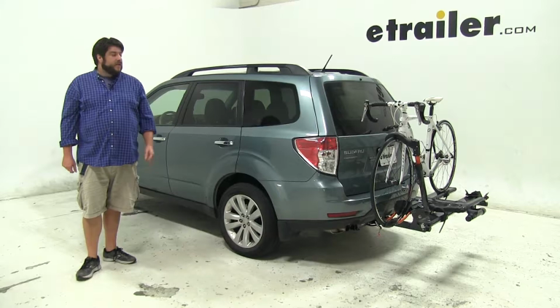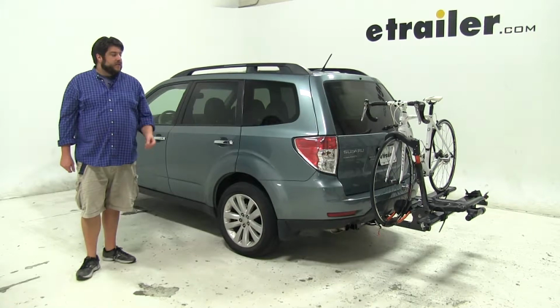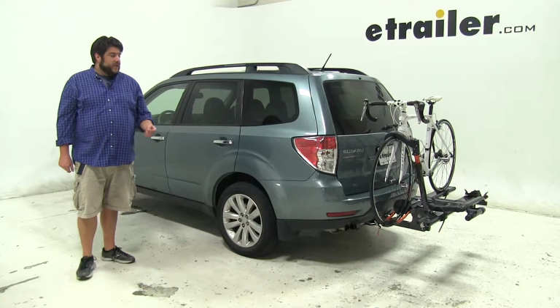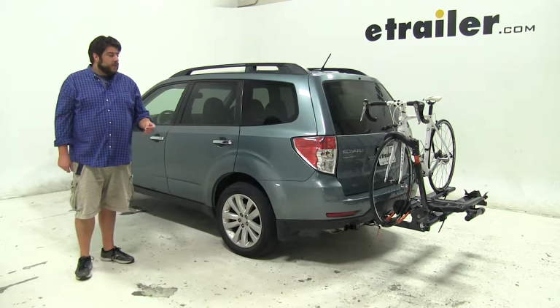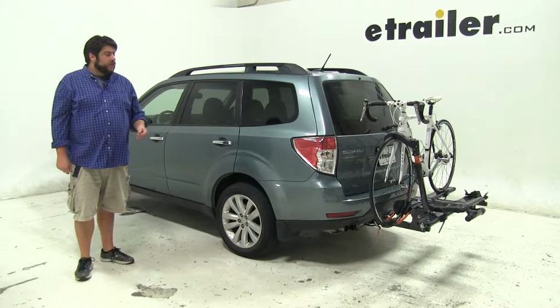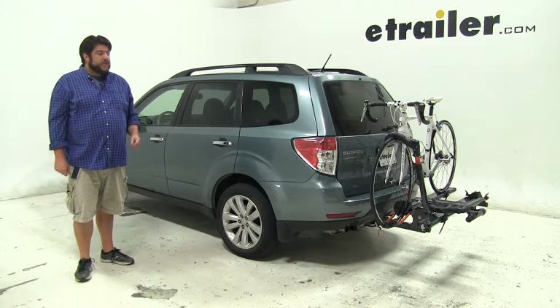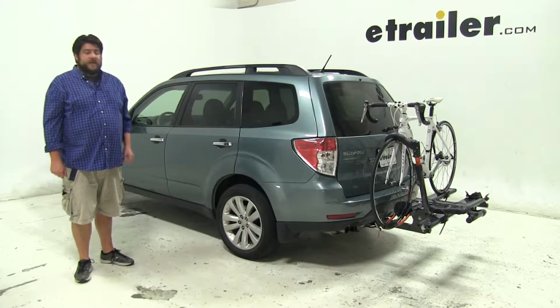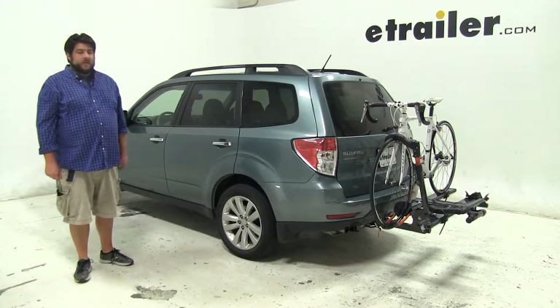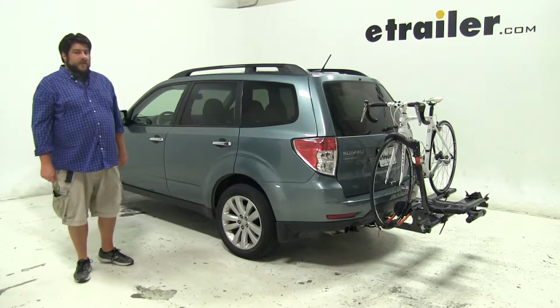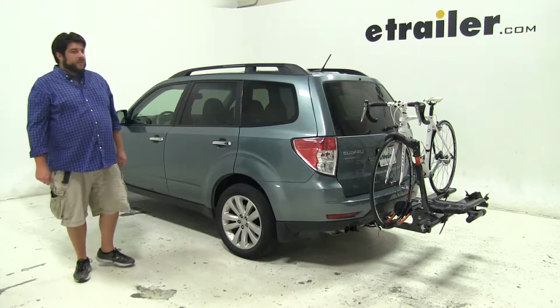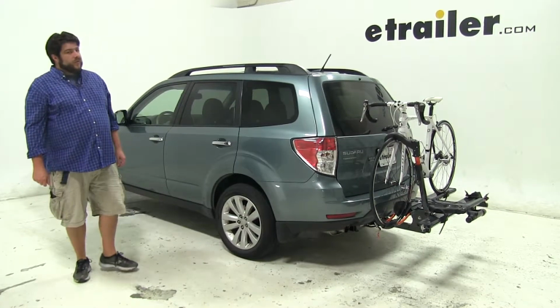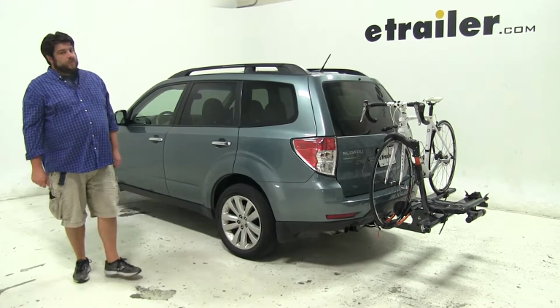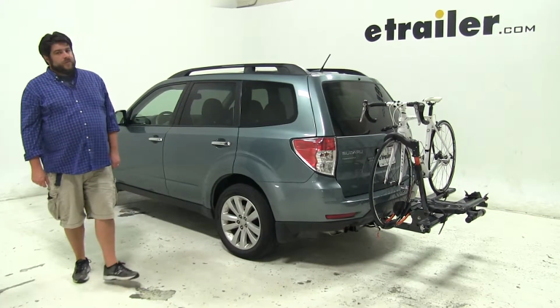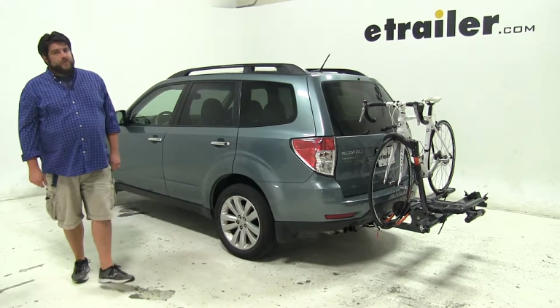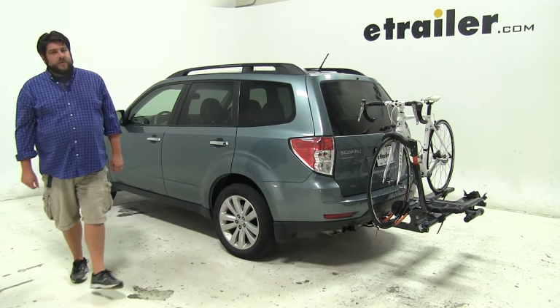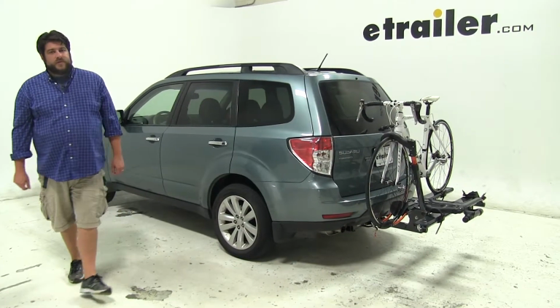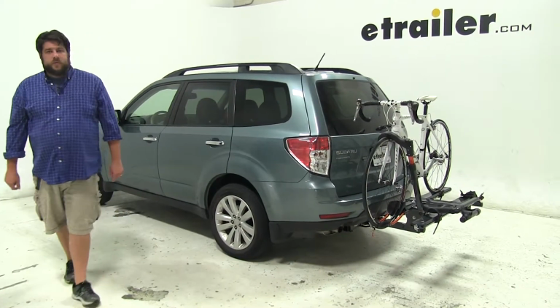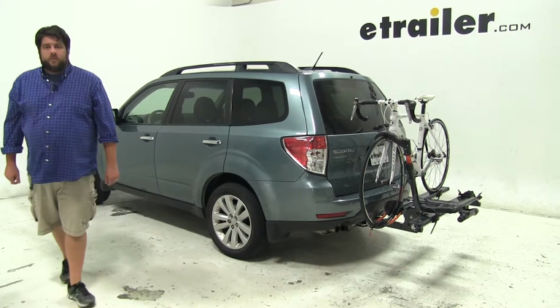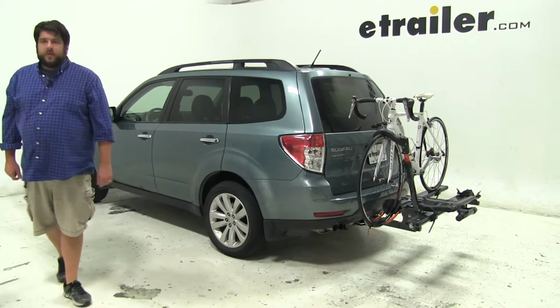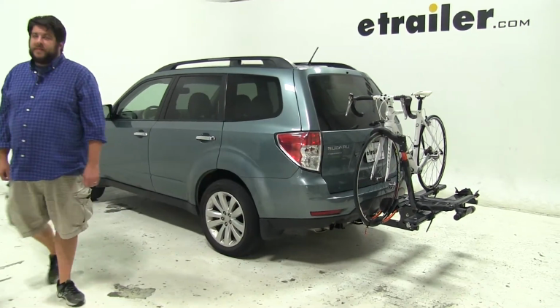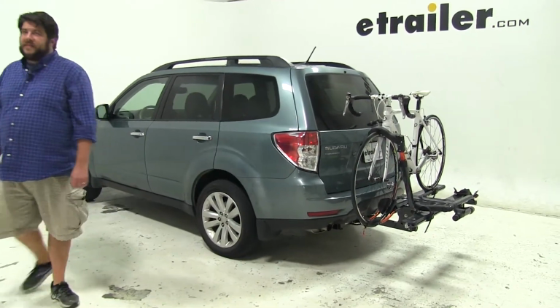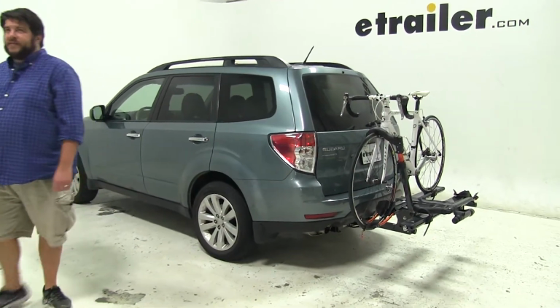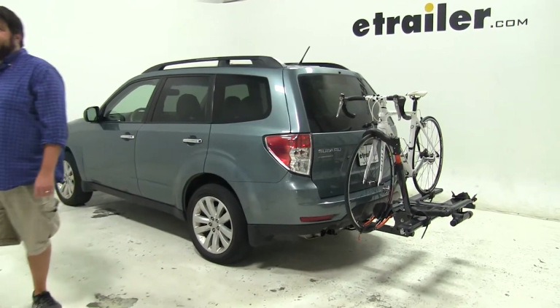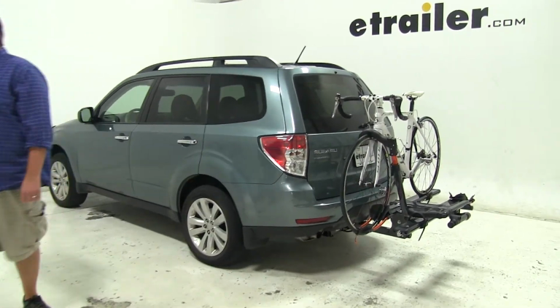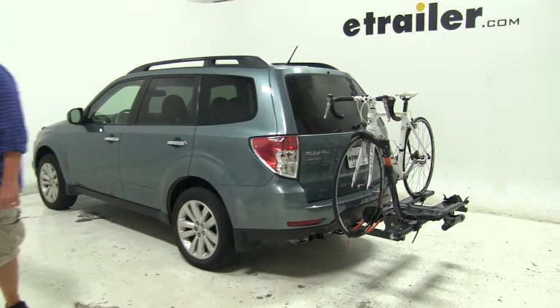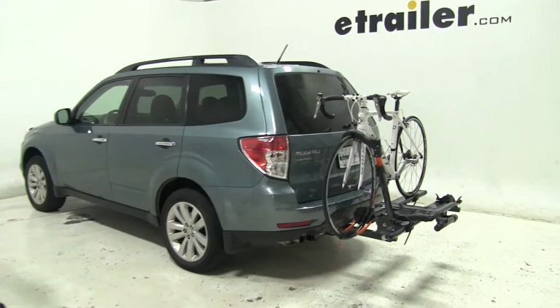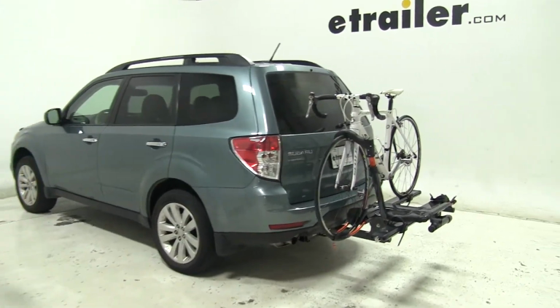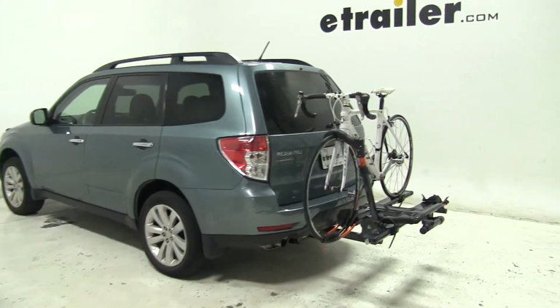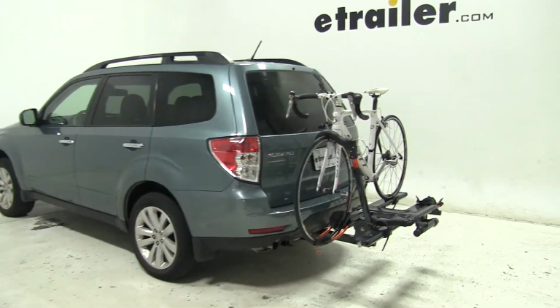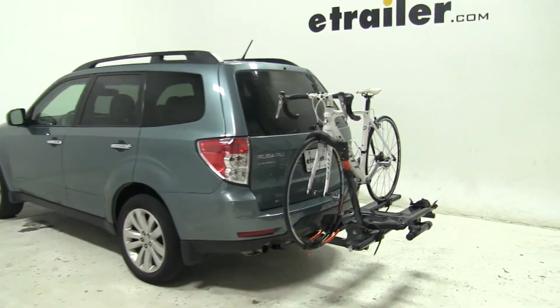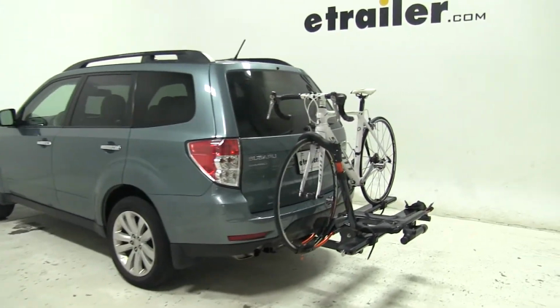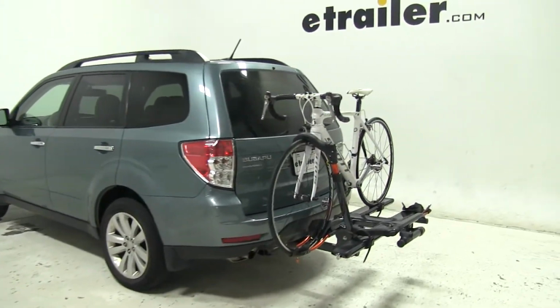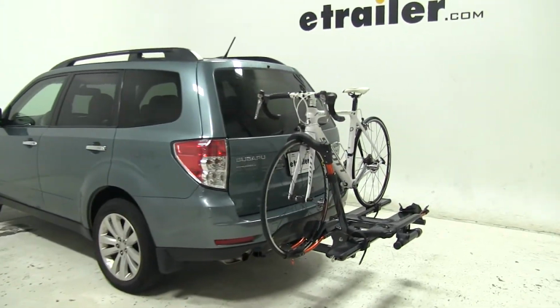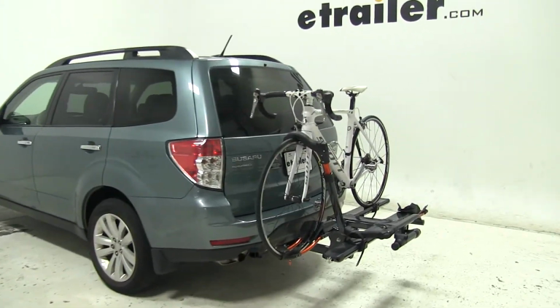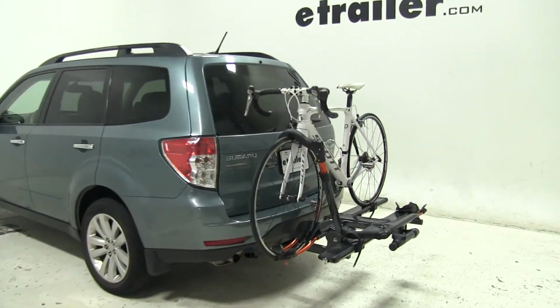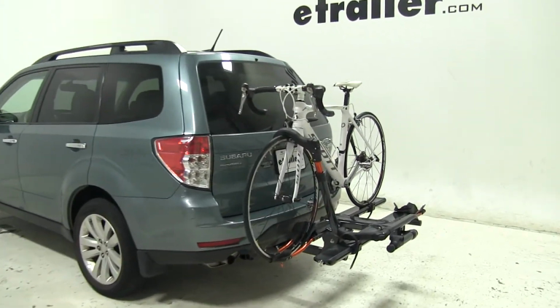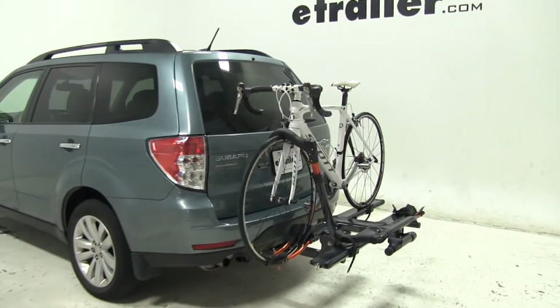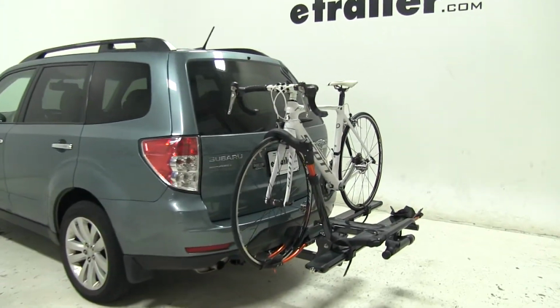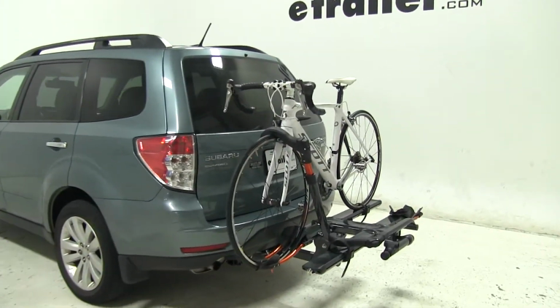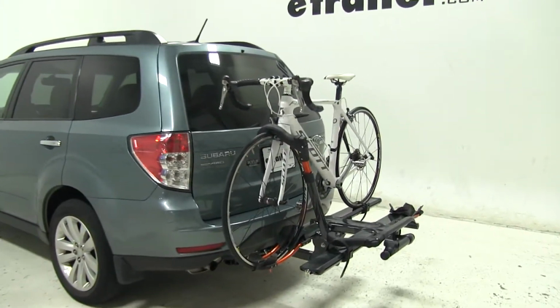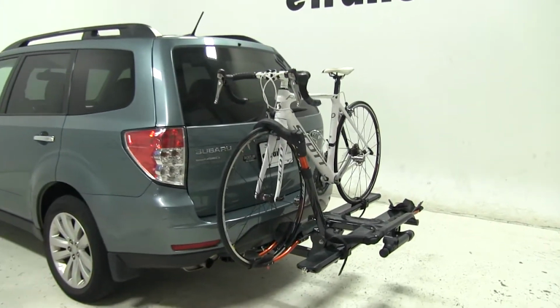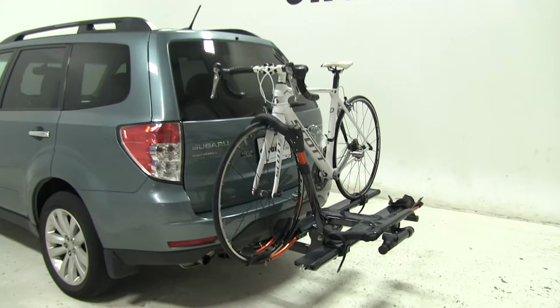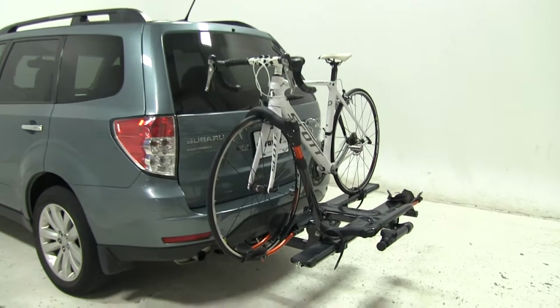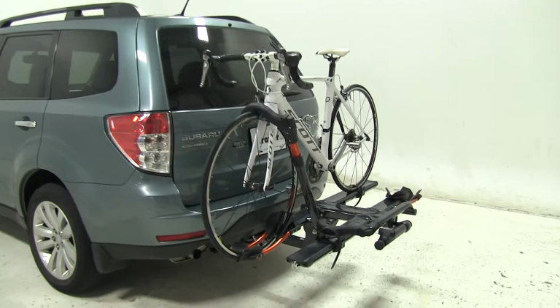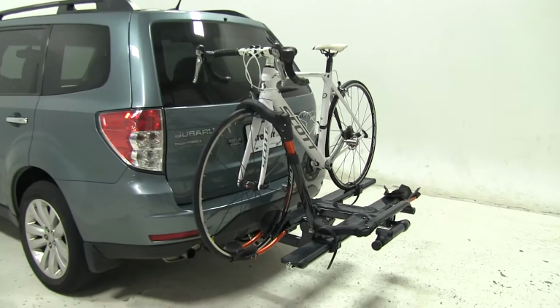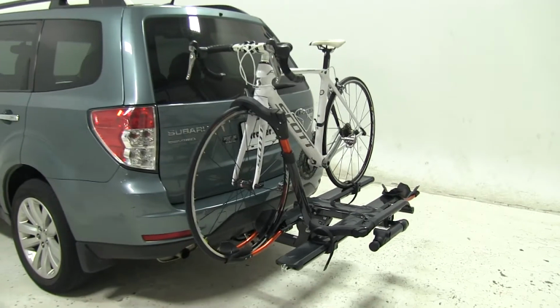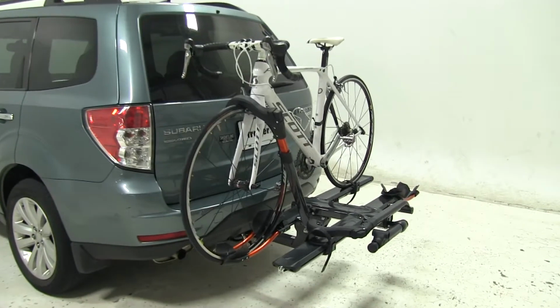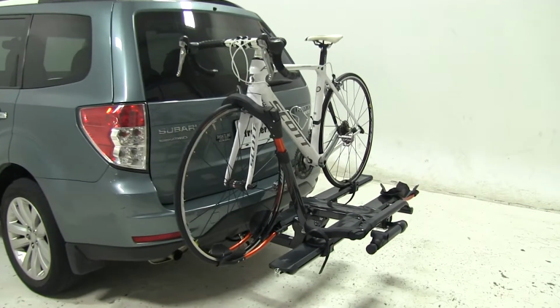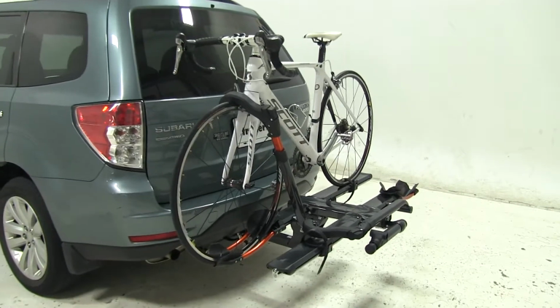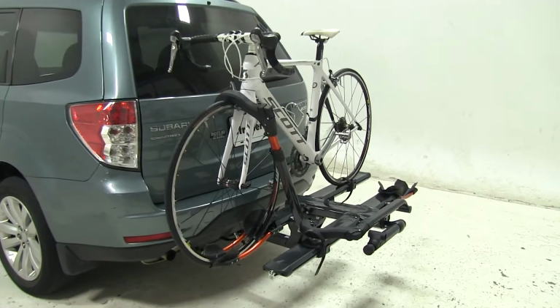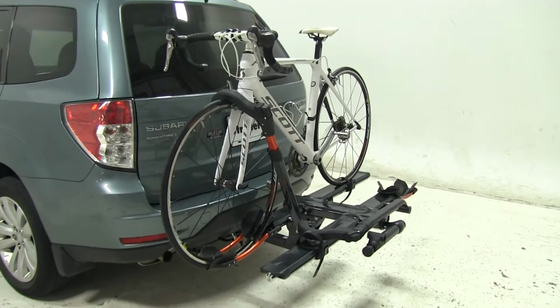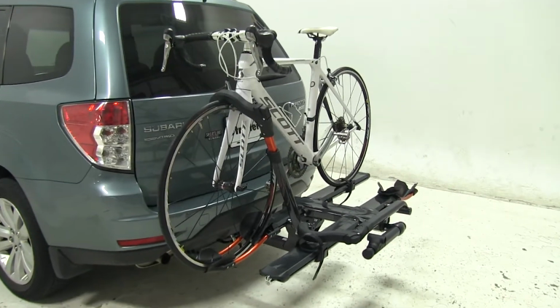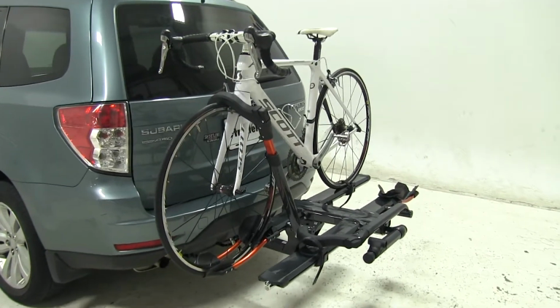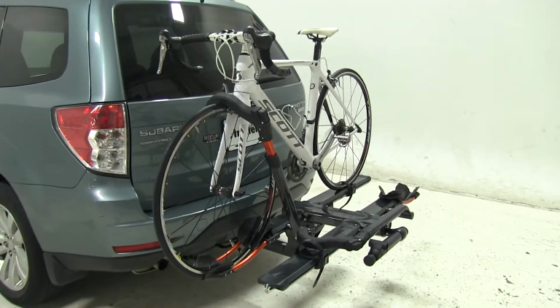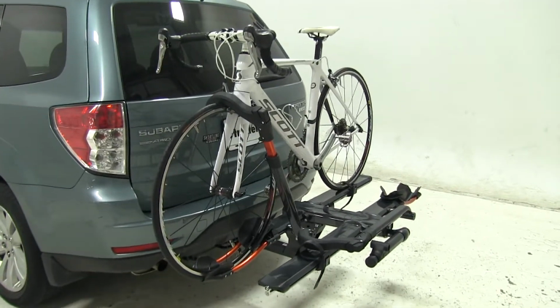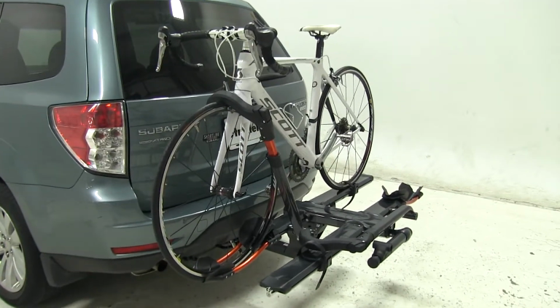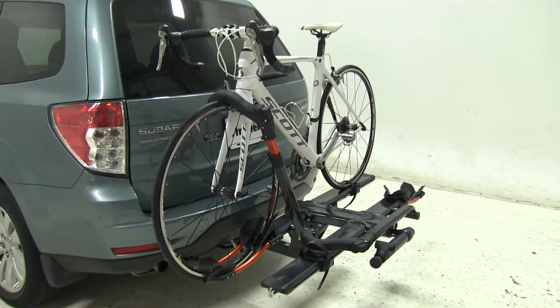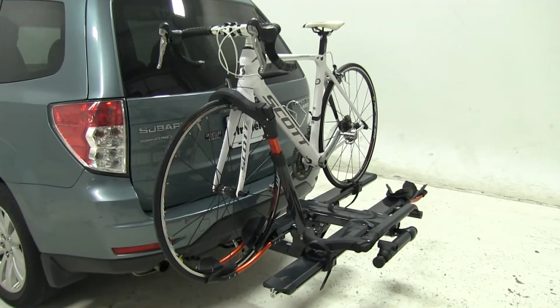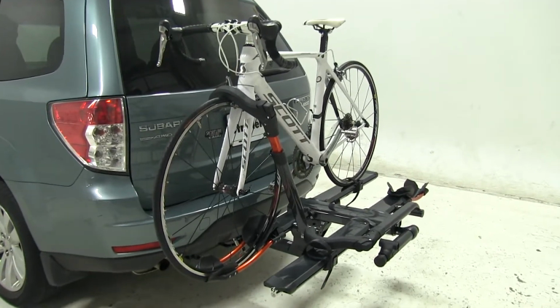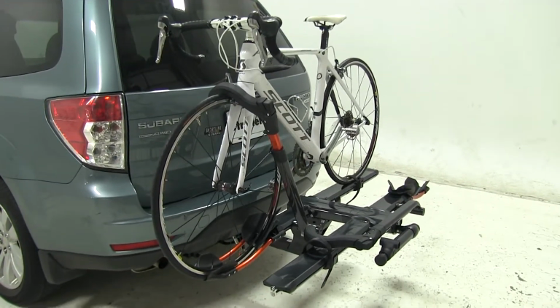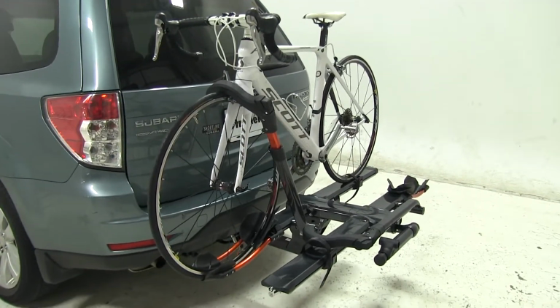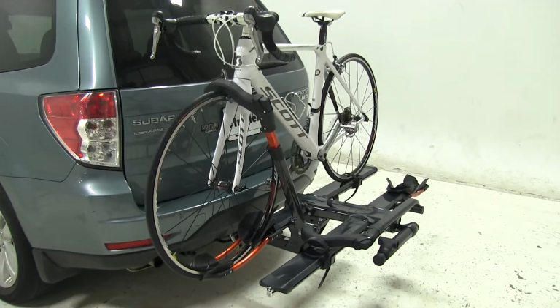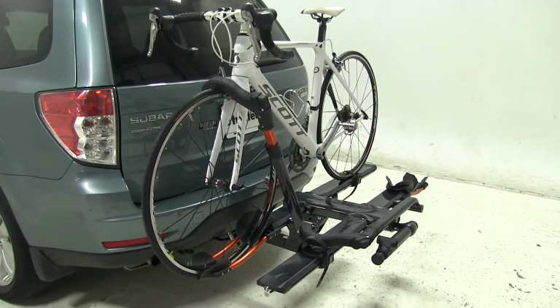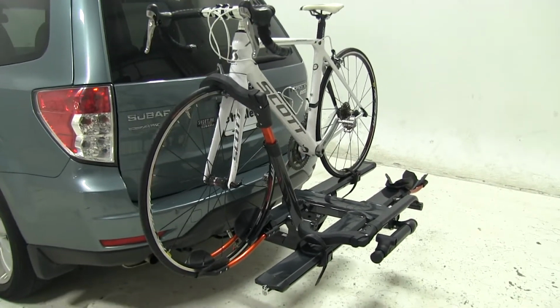Today in our 2011 Subaru Forester, we're going to be test fitting the Kuat NV 2.0 2-bike rack, part number NV22G.